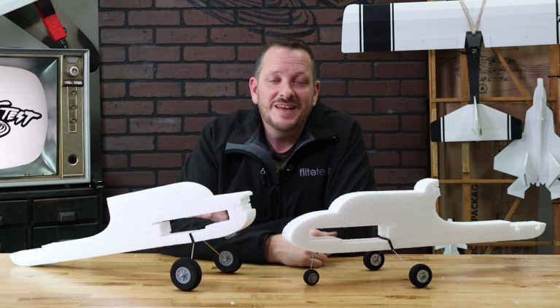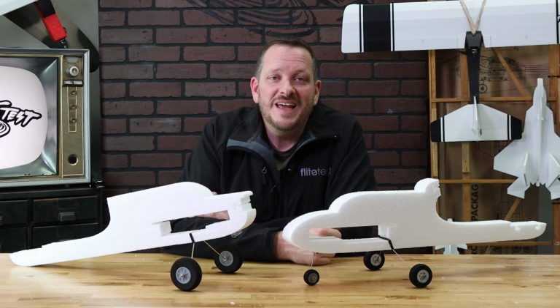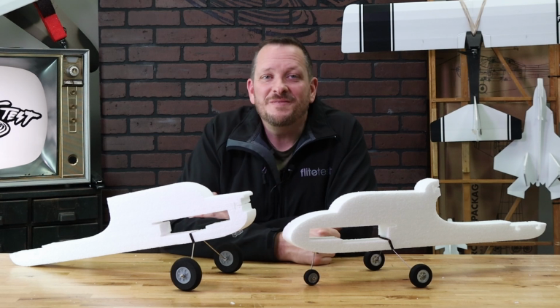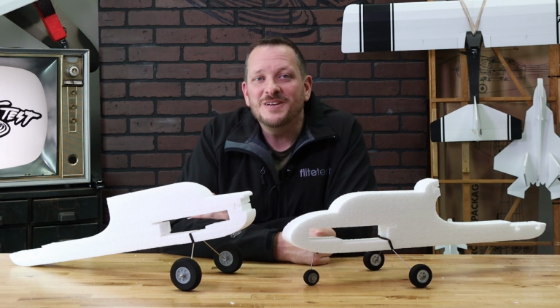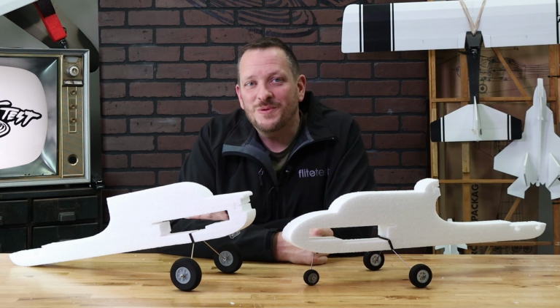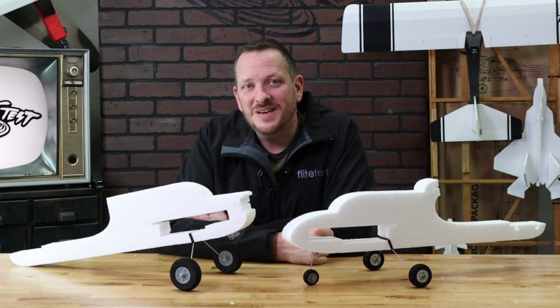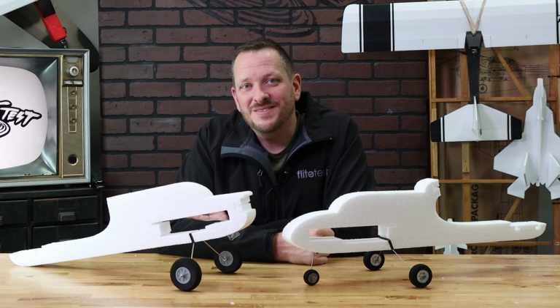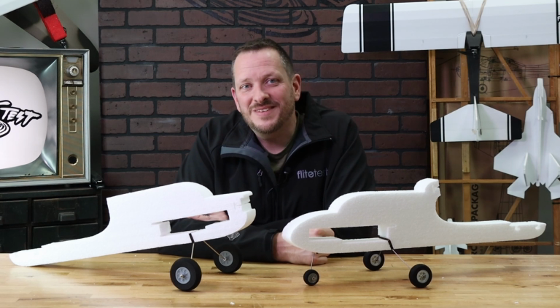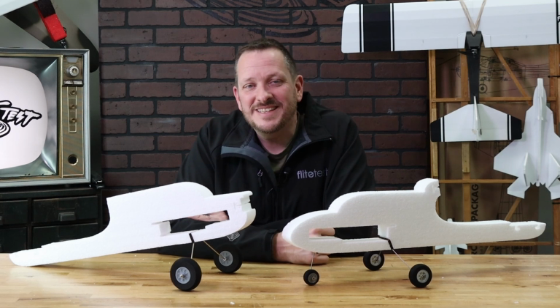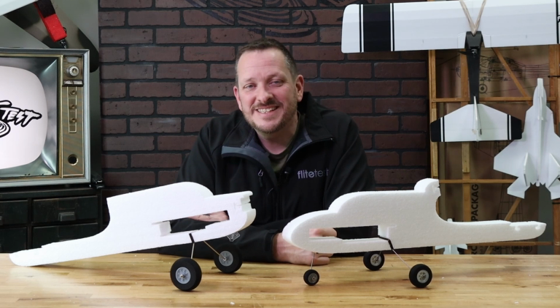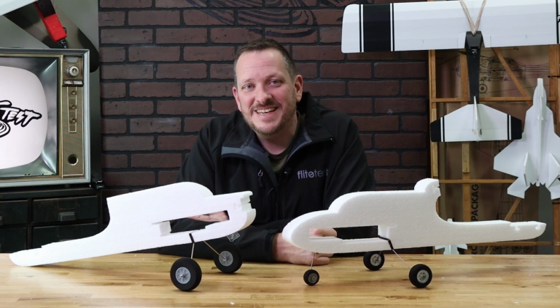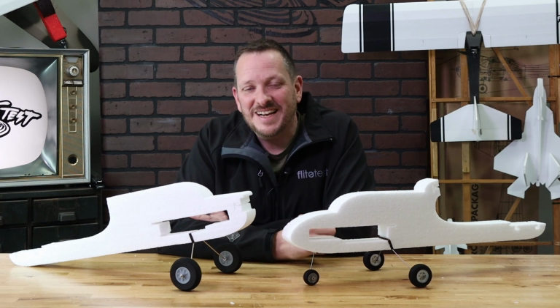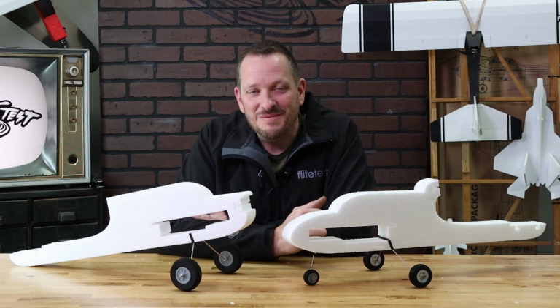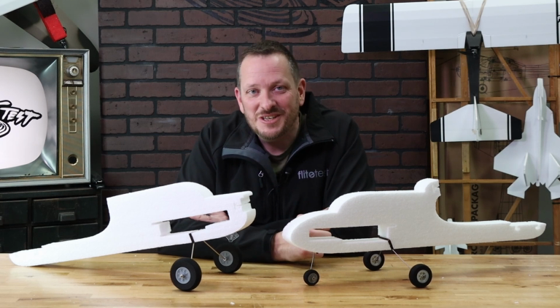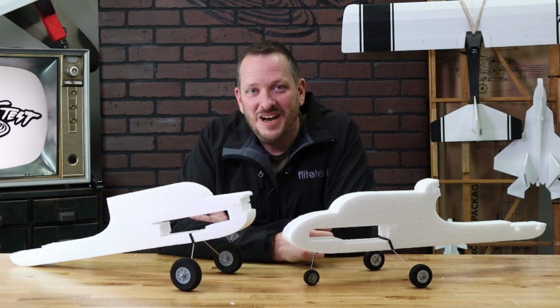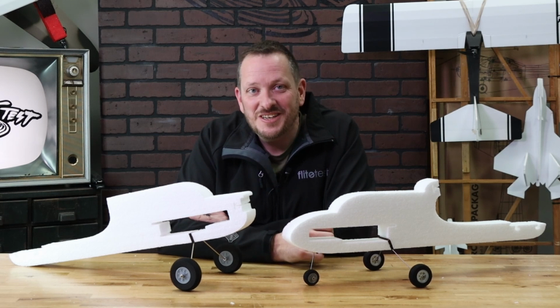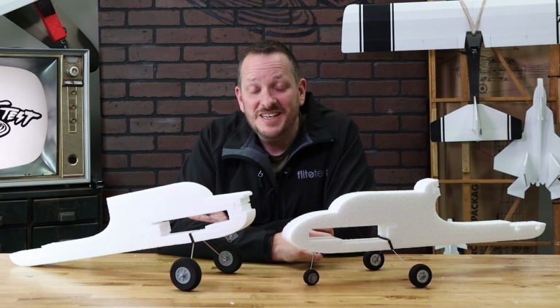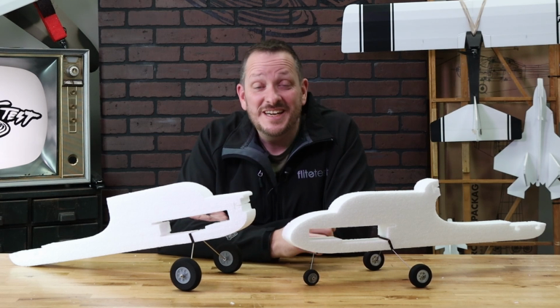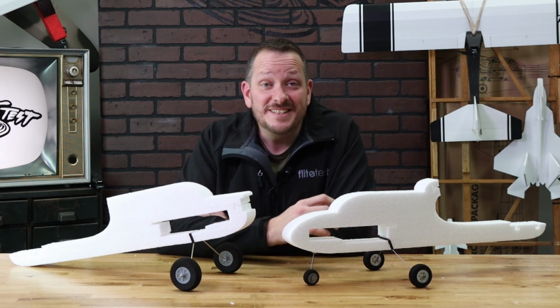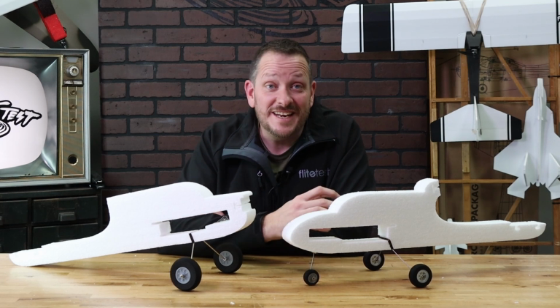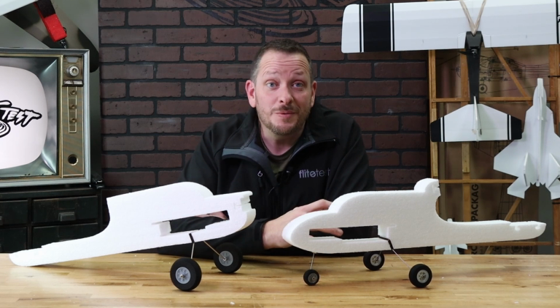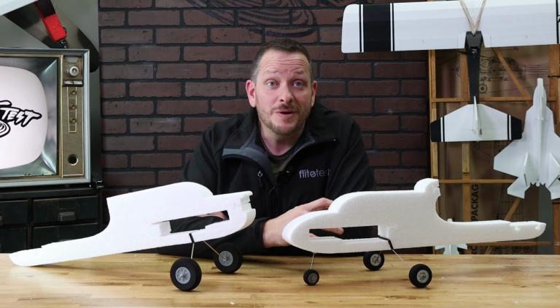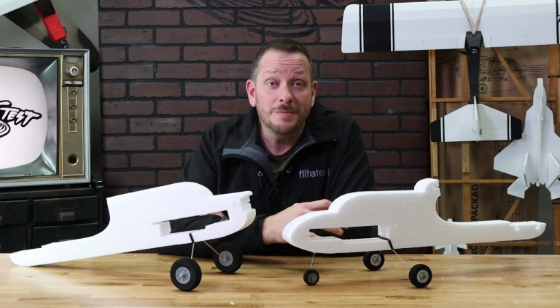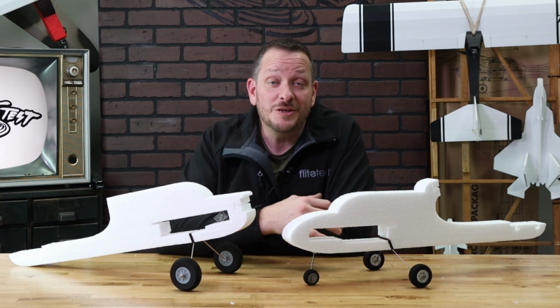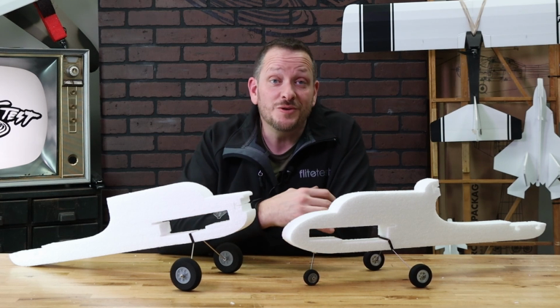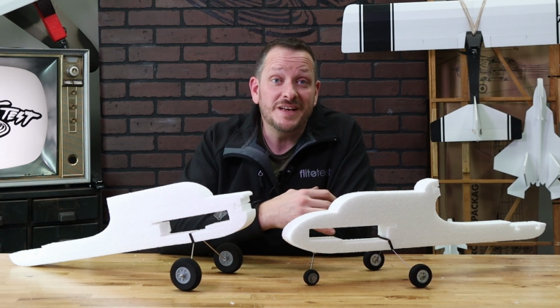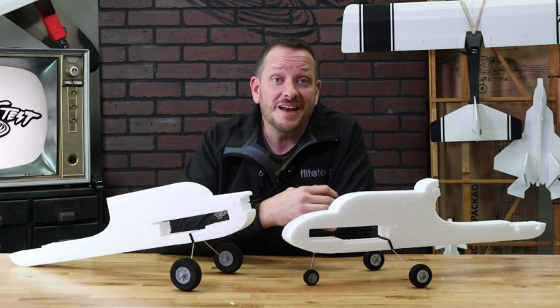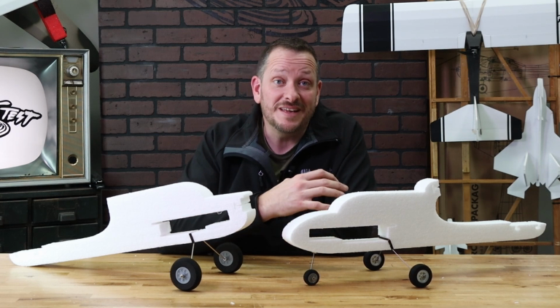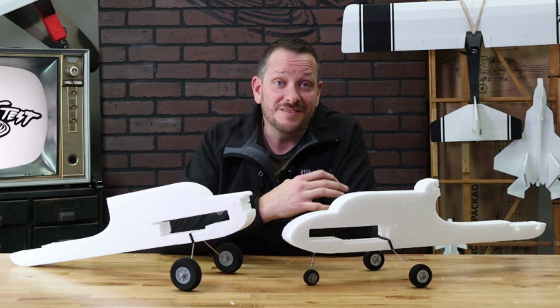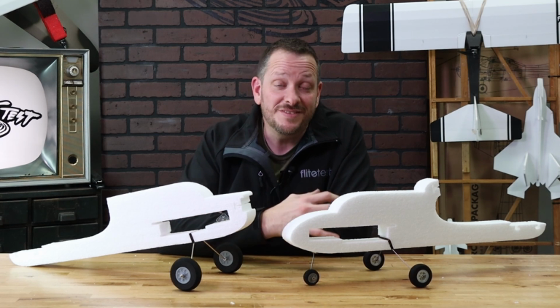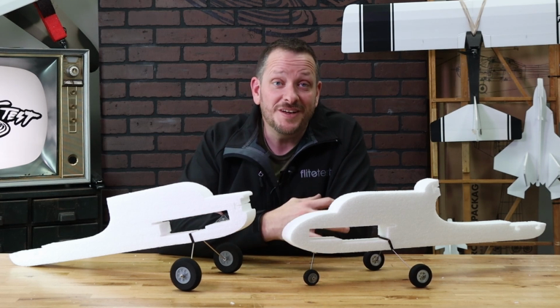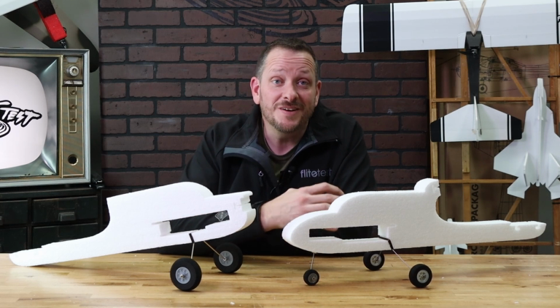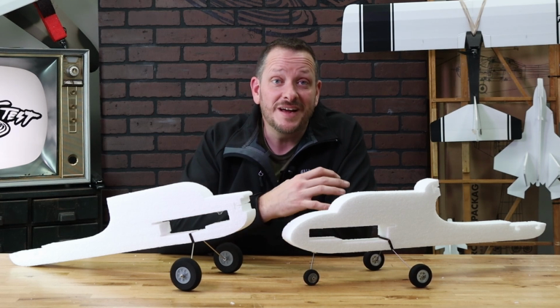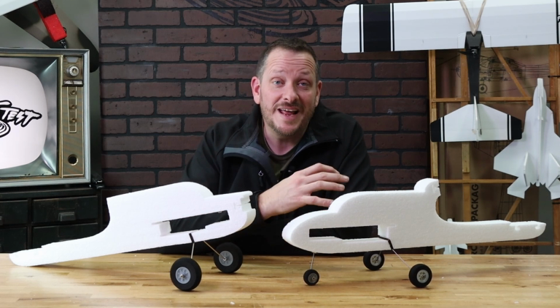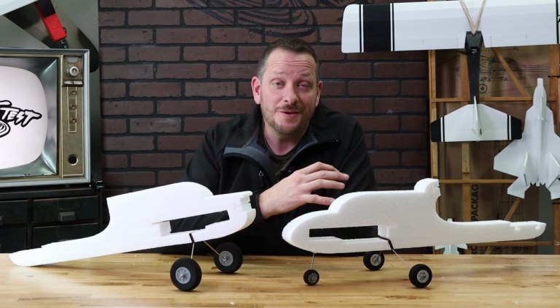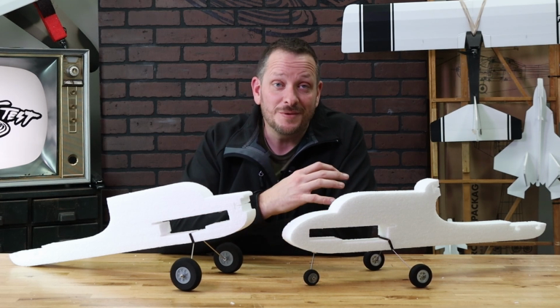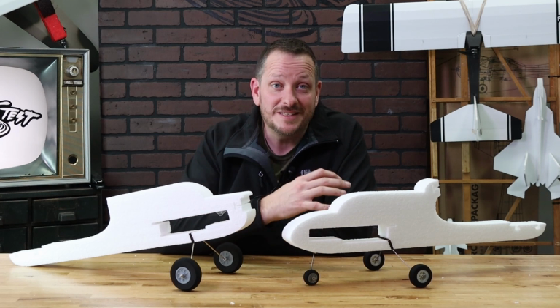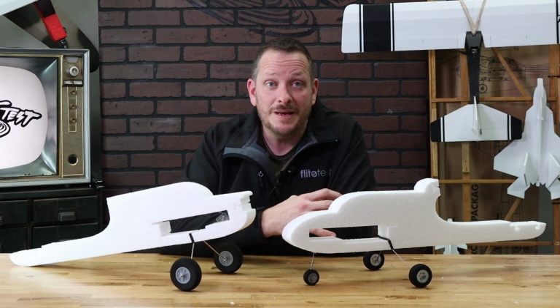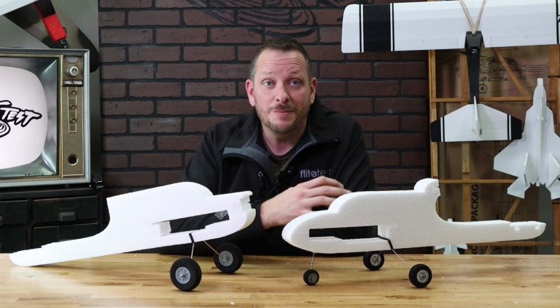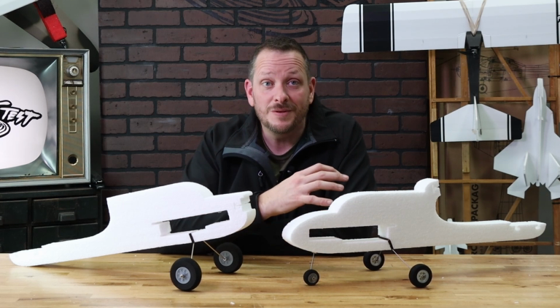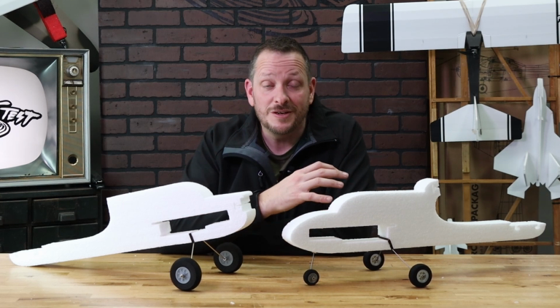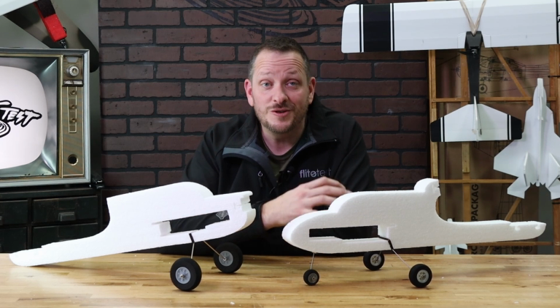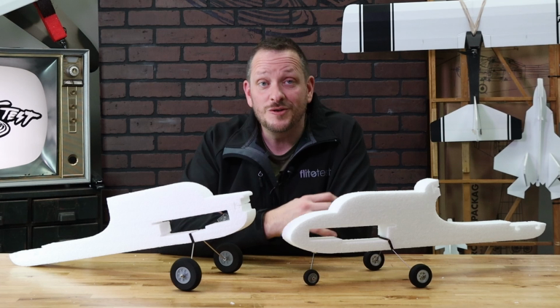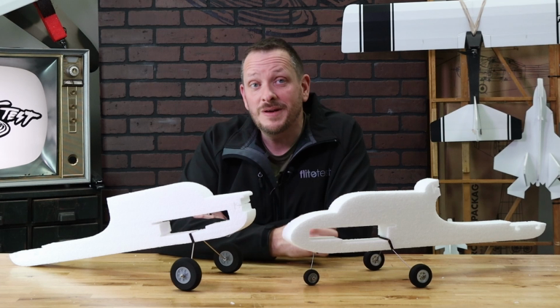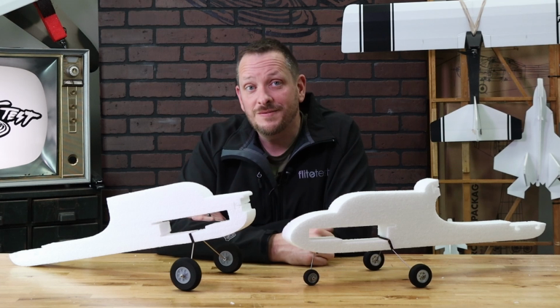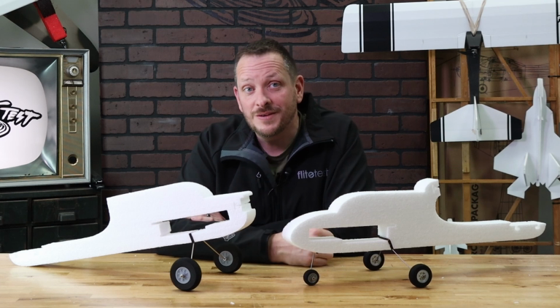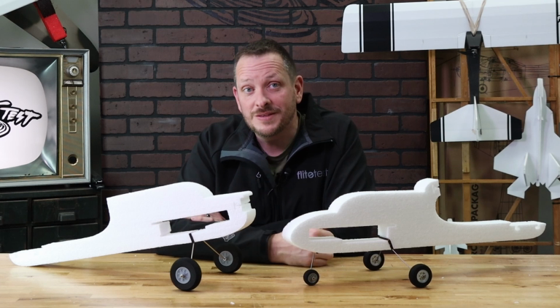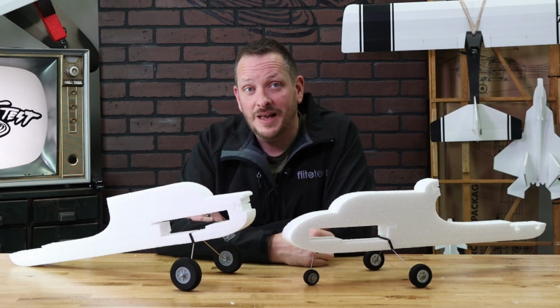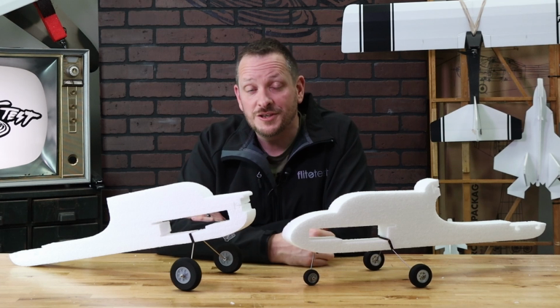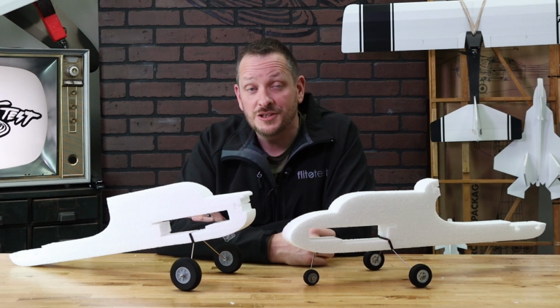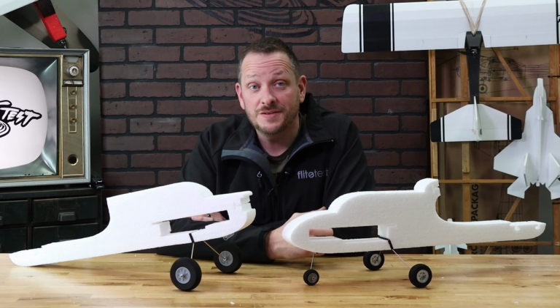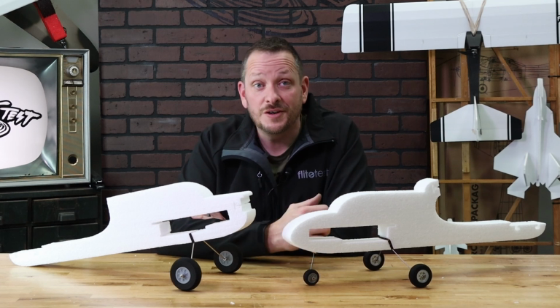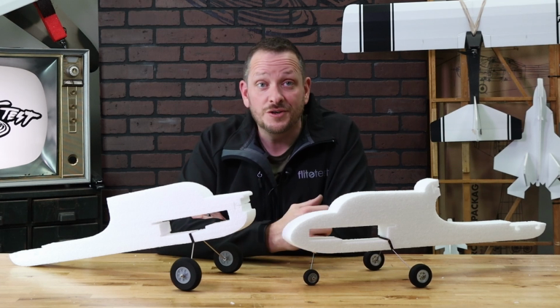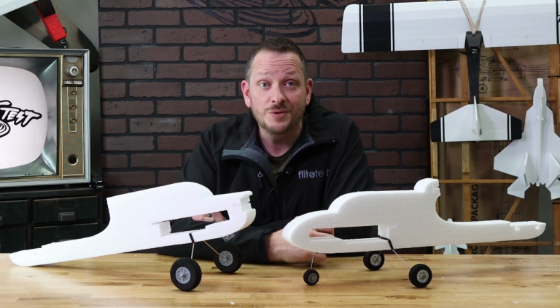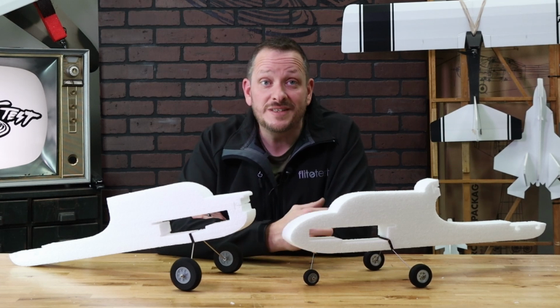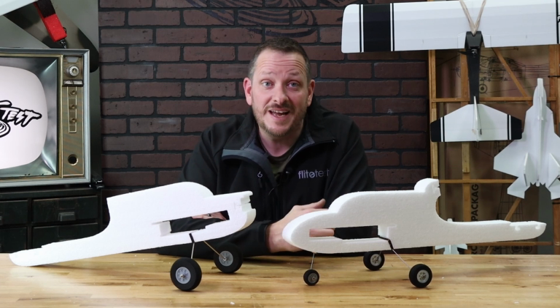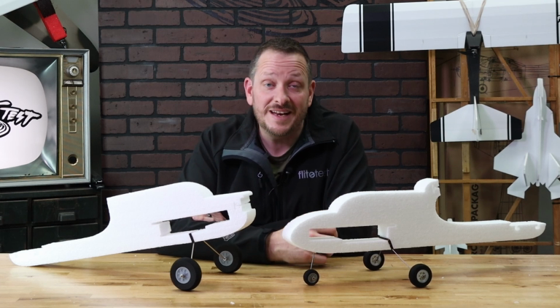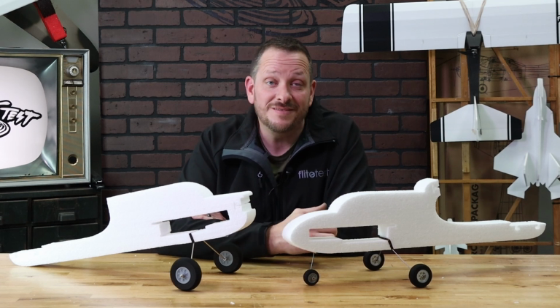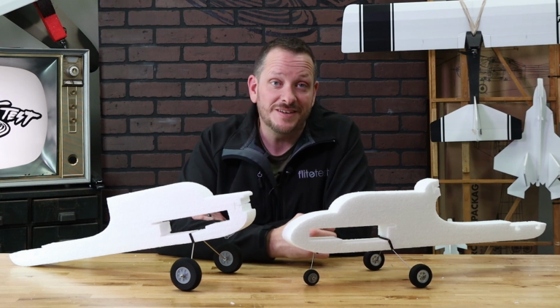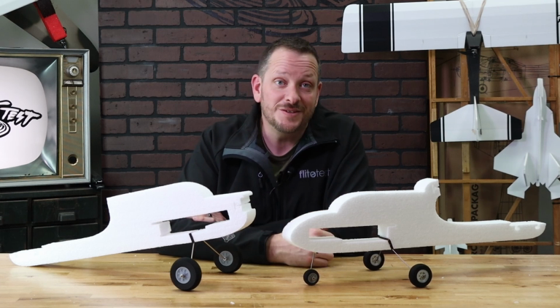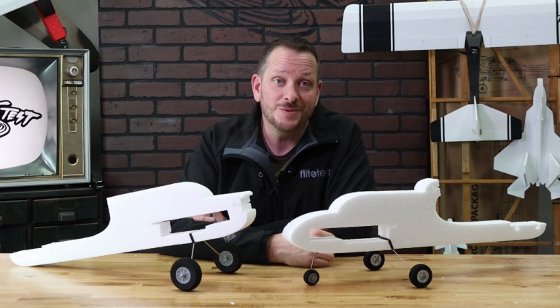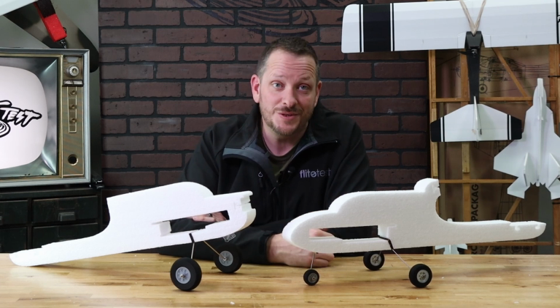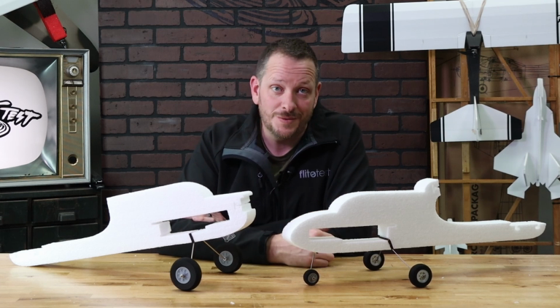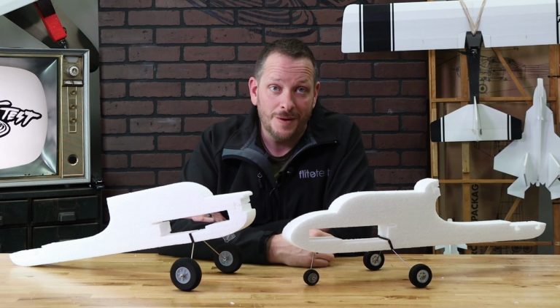Hey friends, welcome to Flight Test Tech. I'm Josh. Today we're going to be showing you how to configure and how to assemble the two main fuselages of our new Tenant V2 Duo.